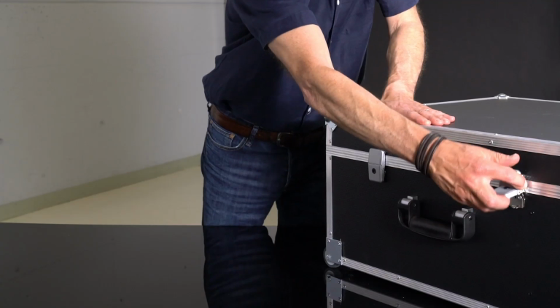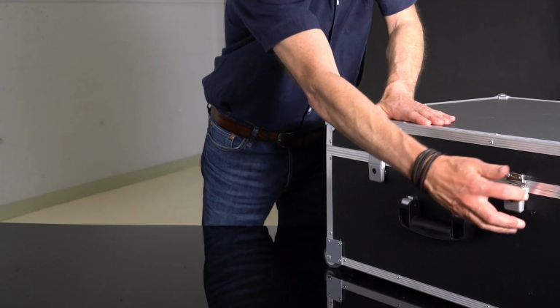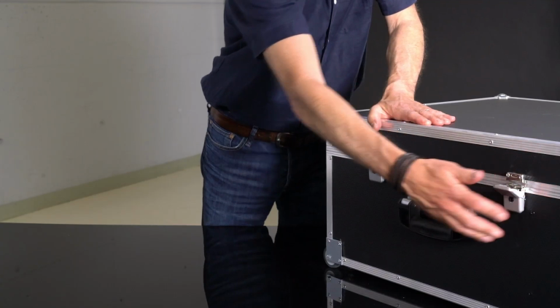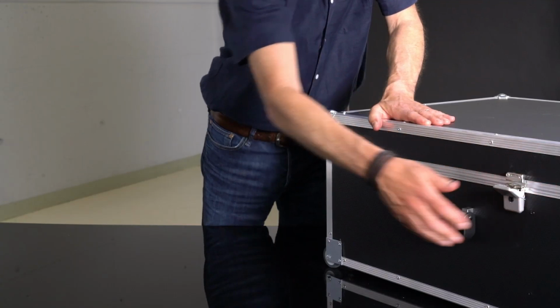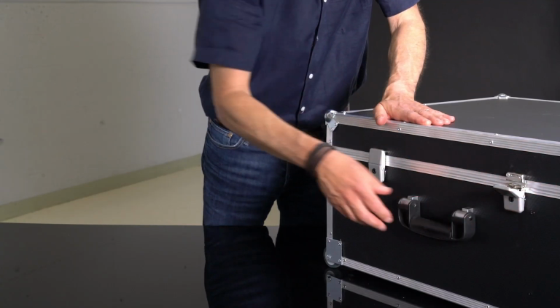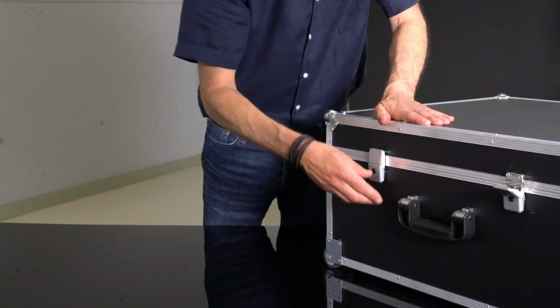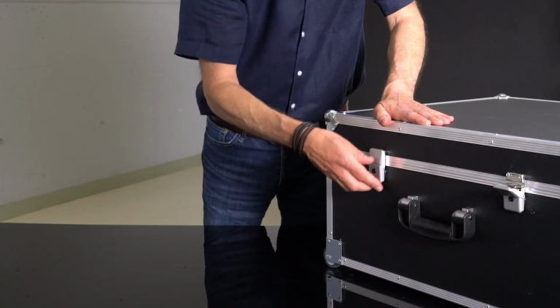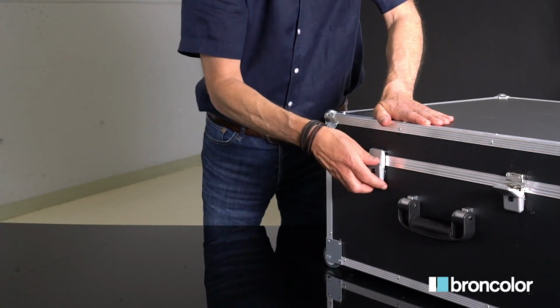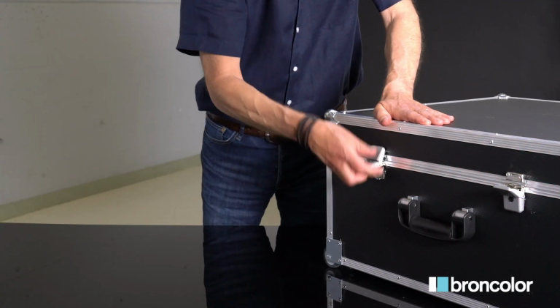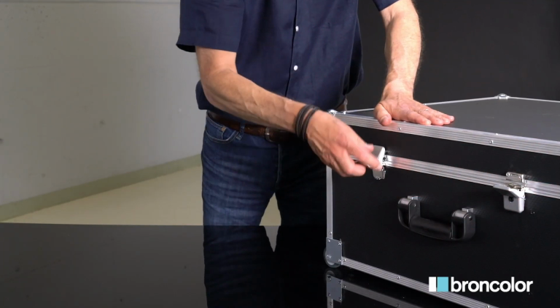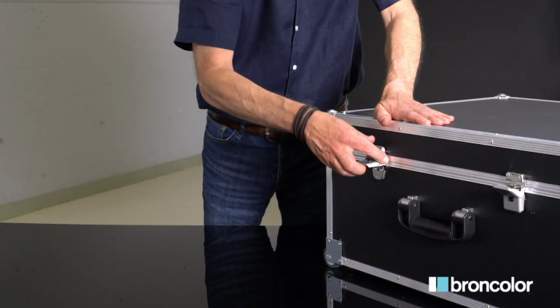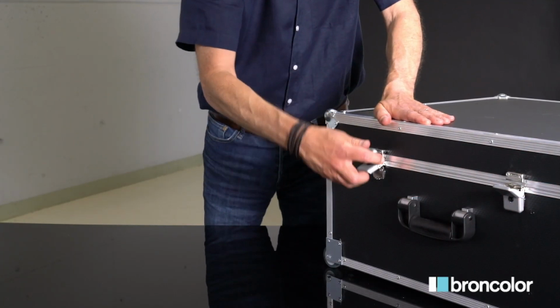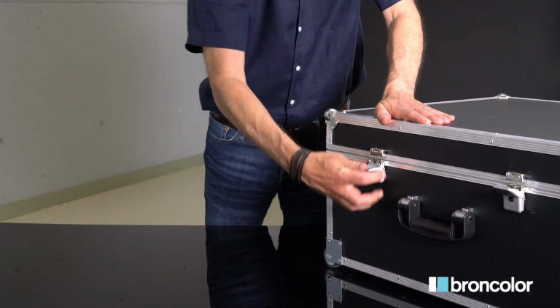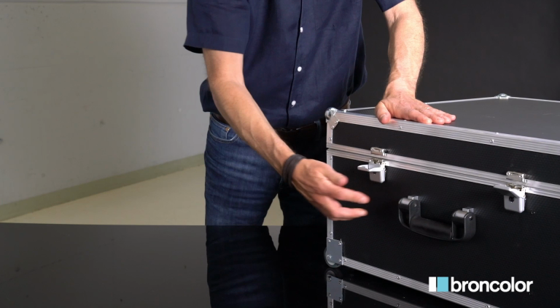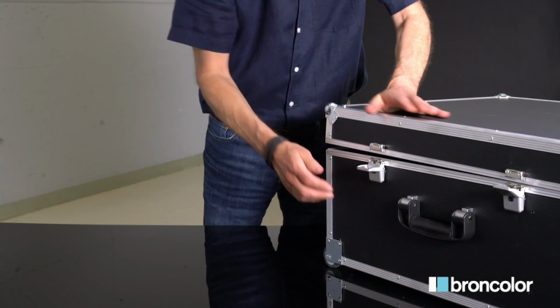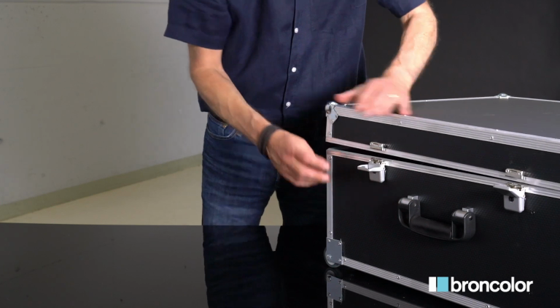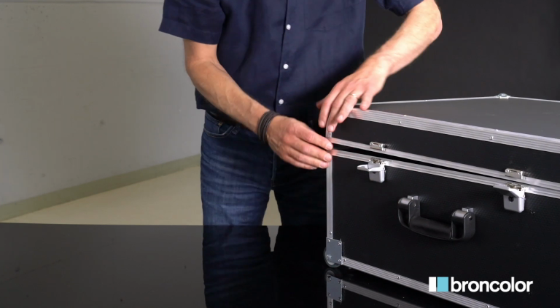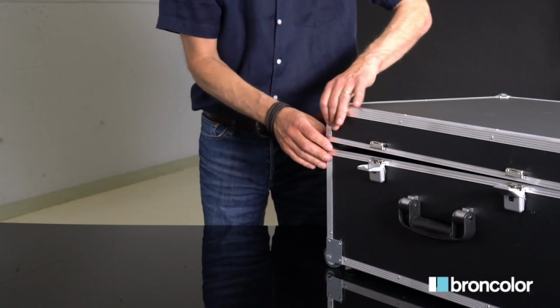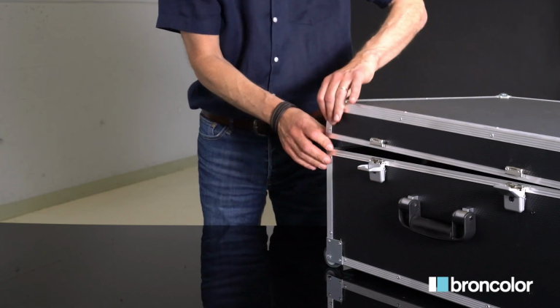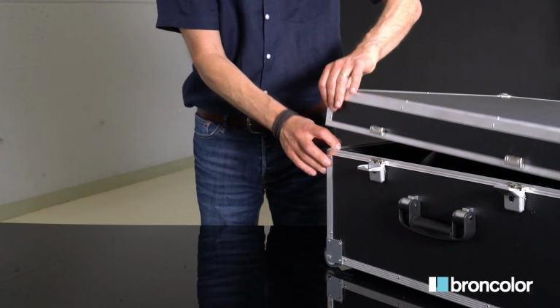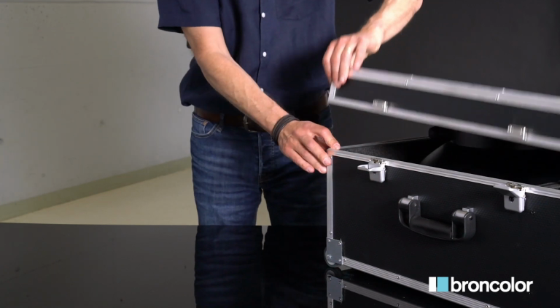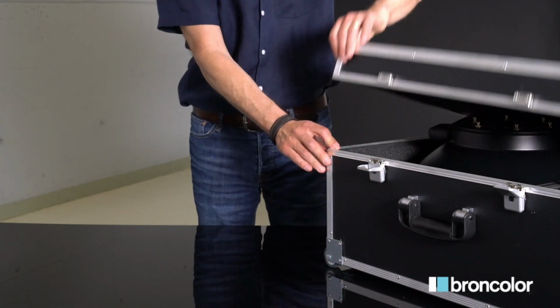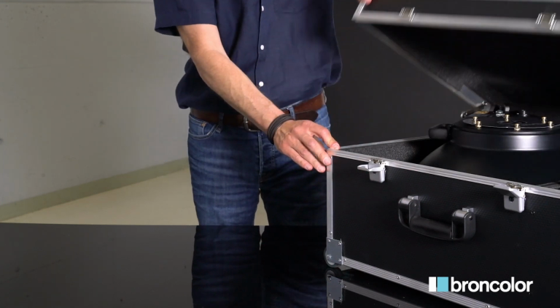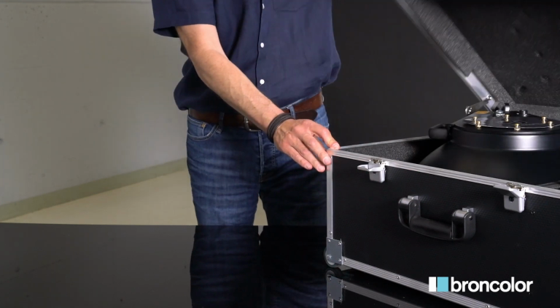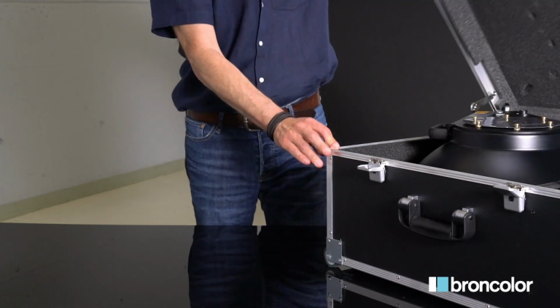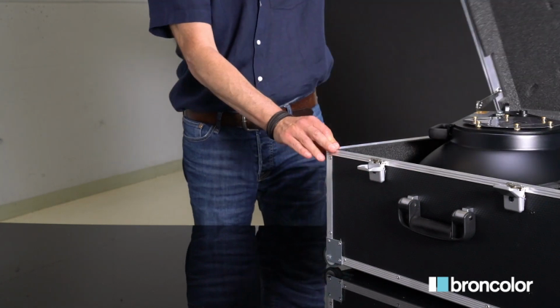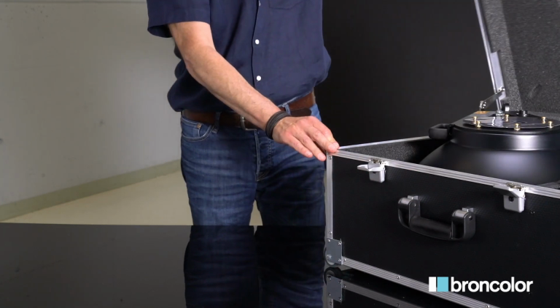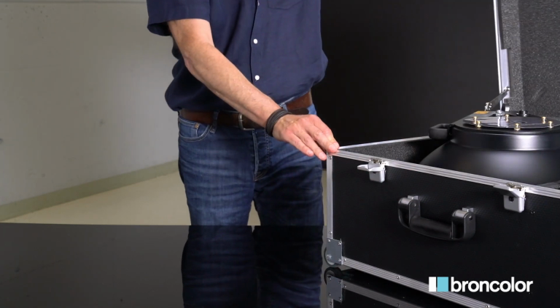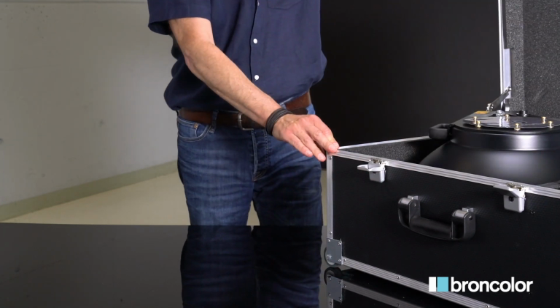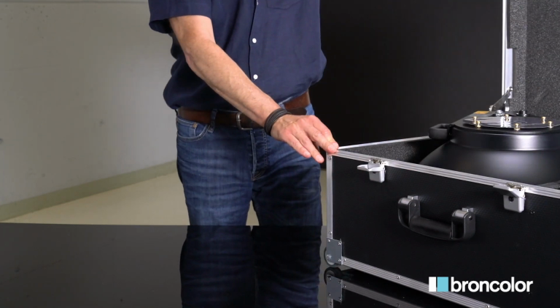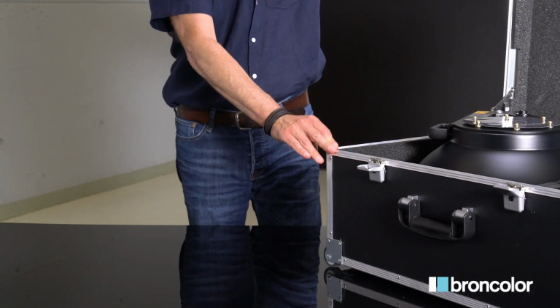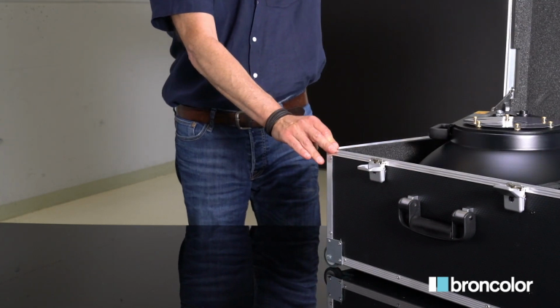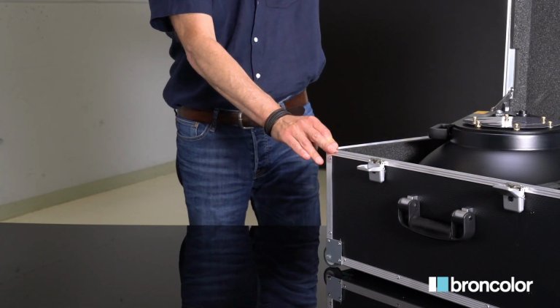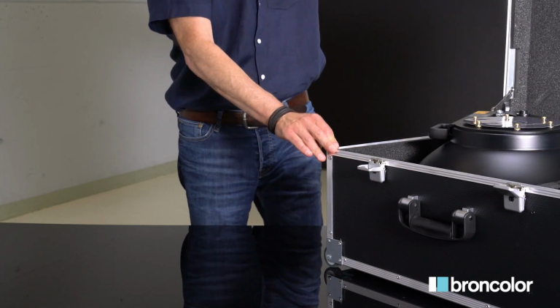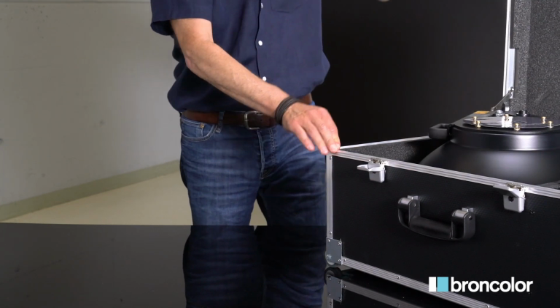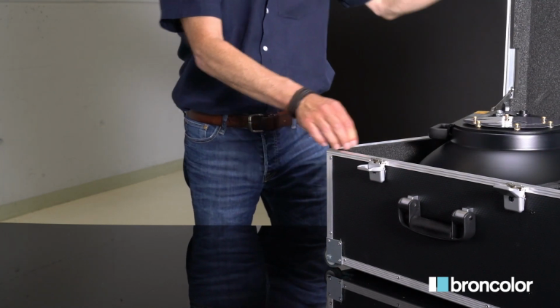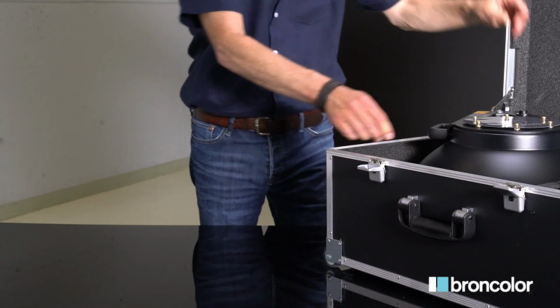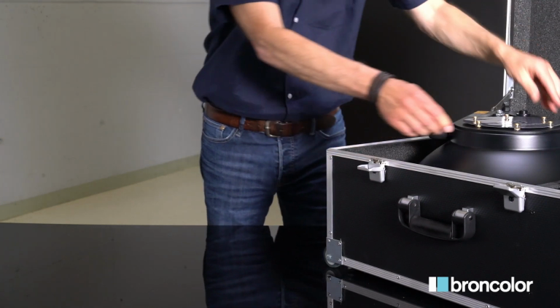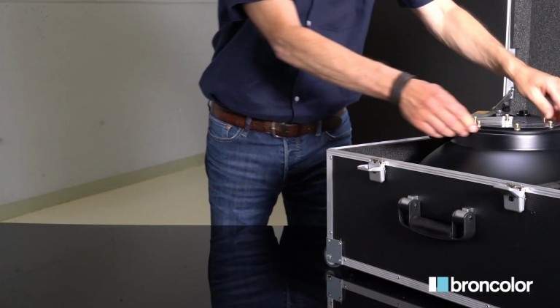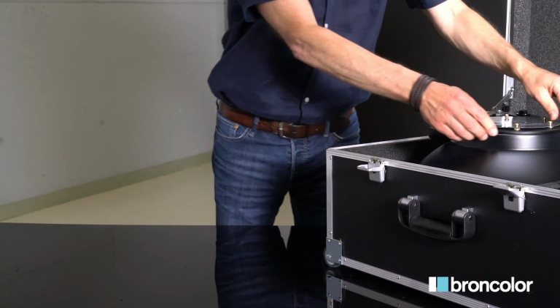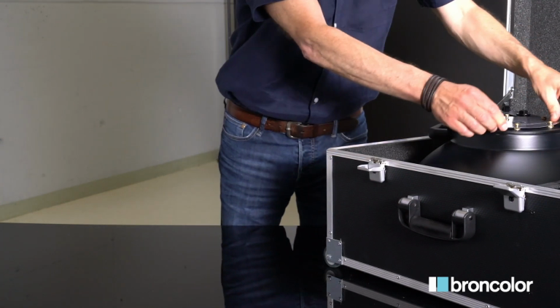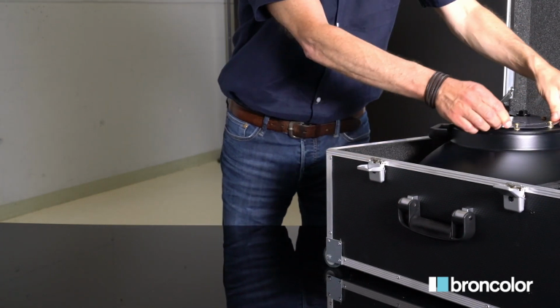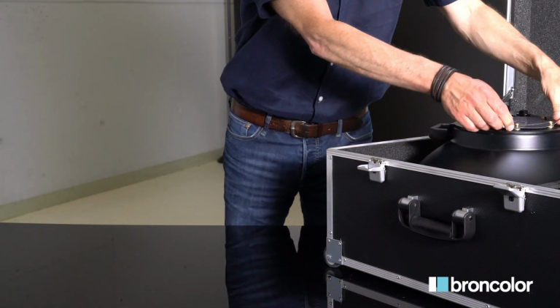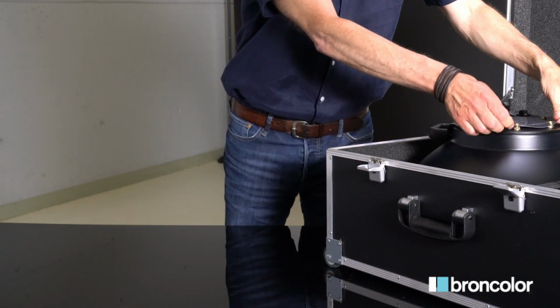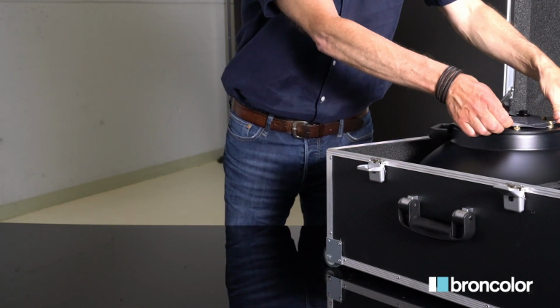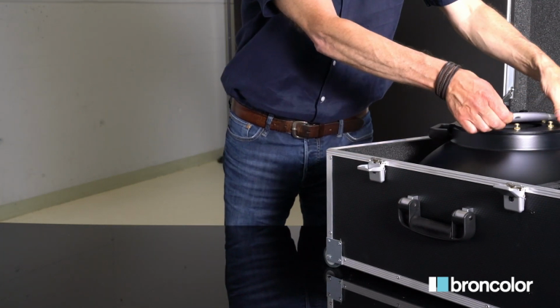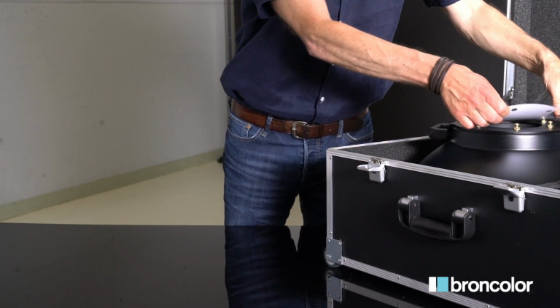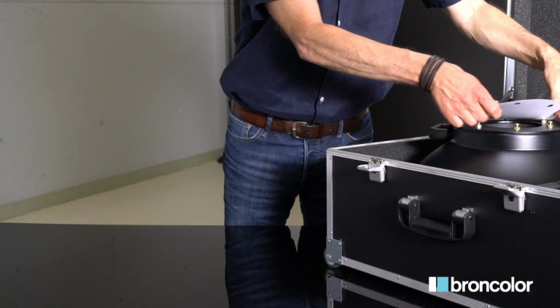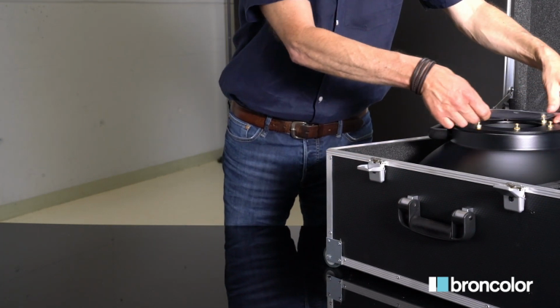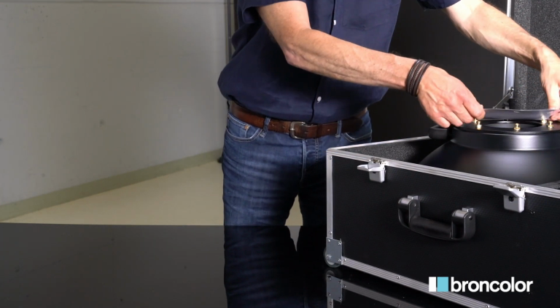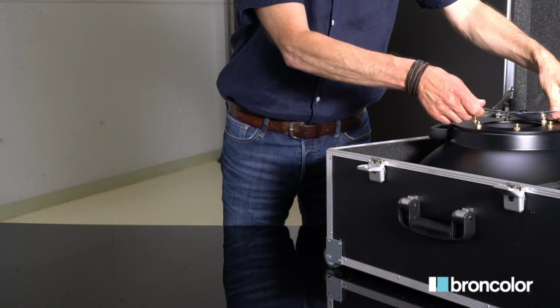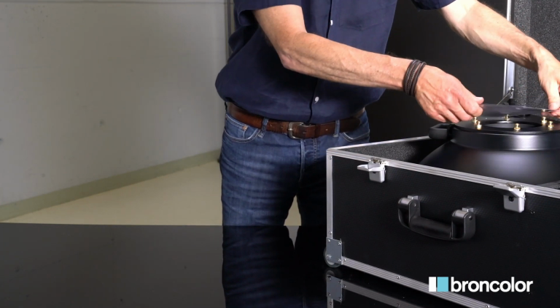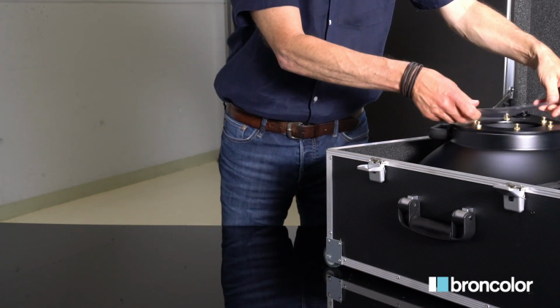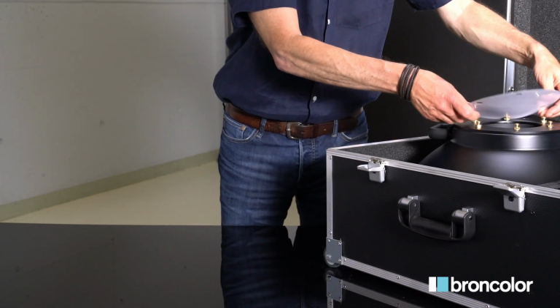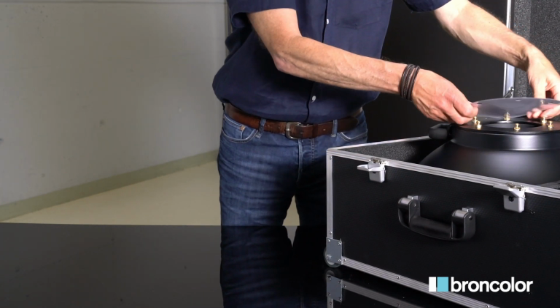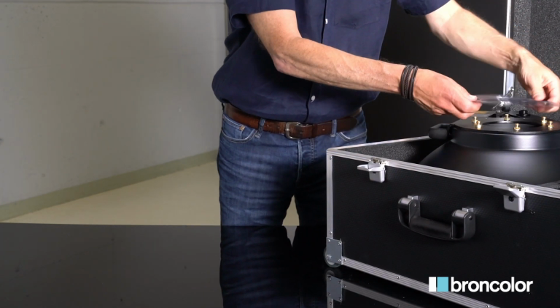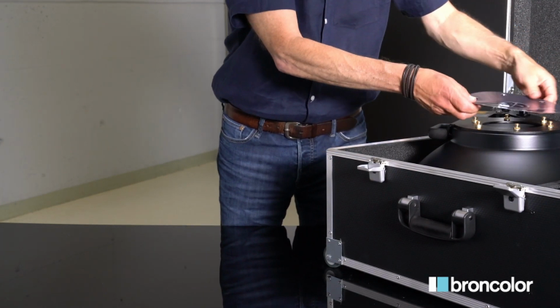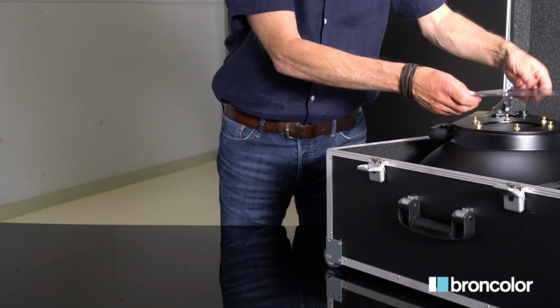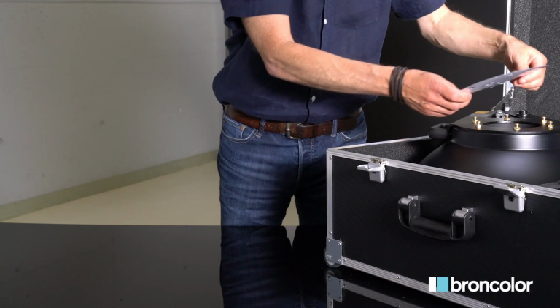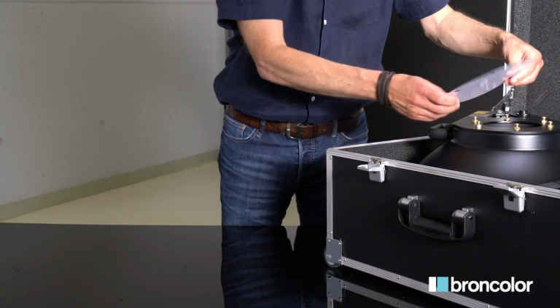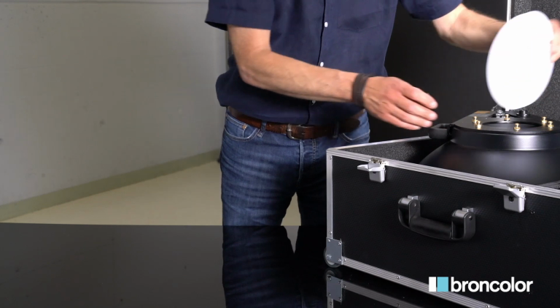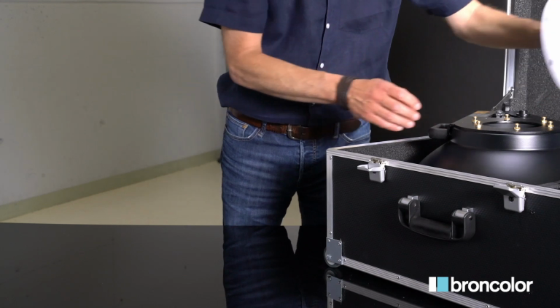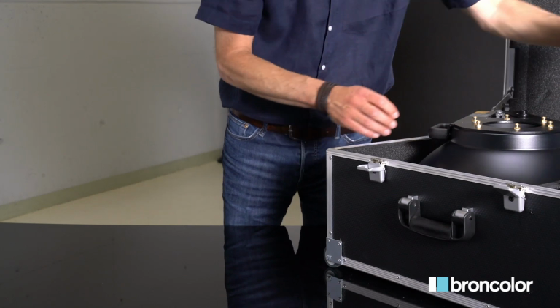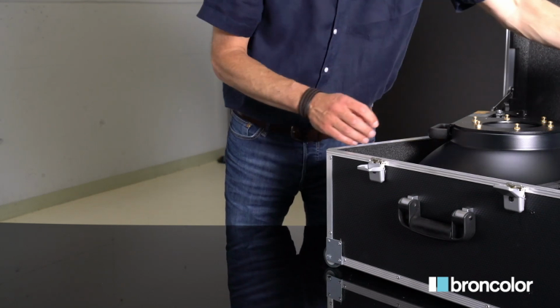To get started, take out the scope by using the handles. Make sure not to grab it from the opening — you might damage the LEDs.